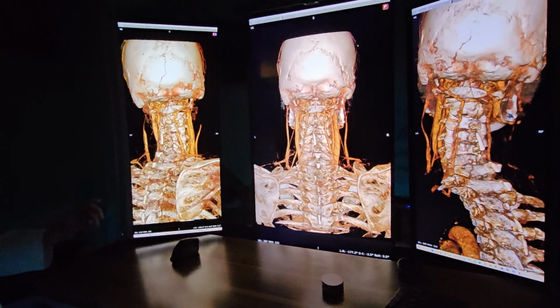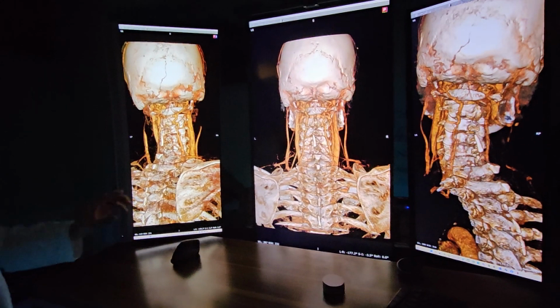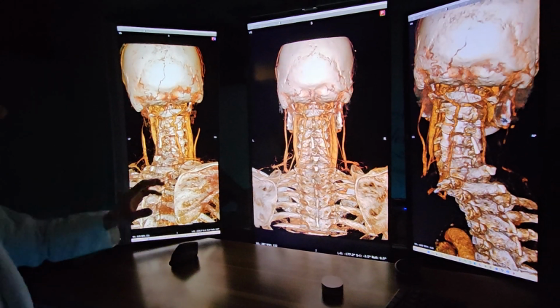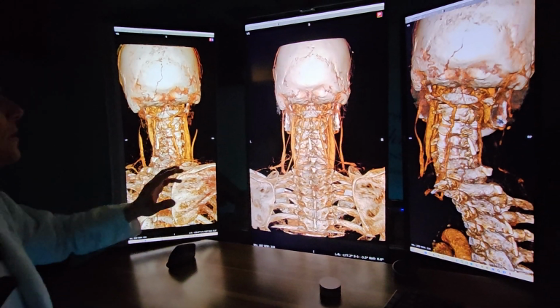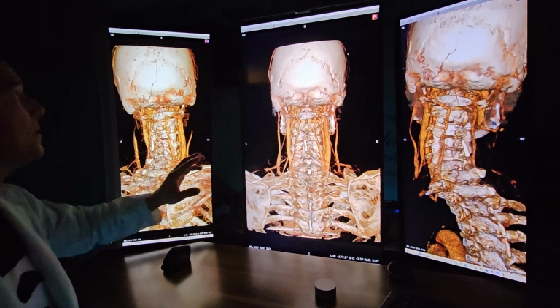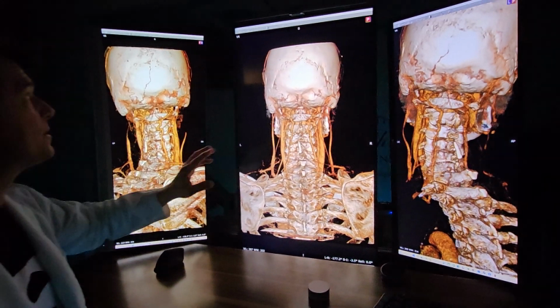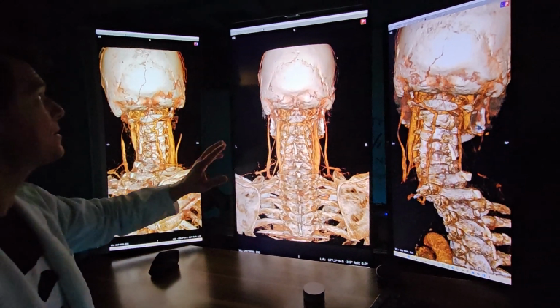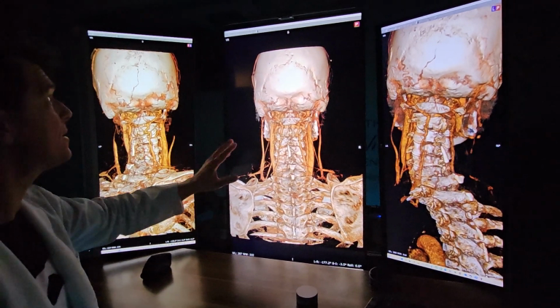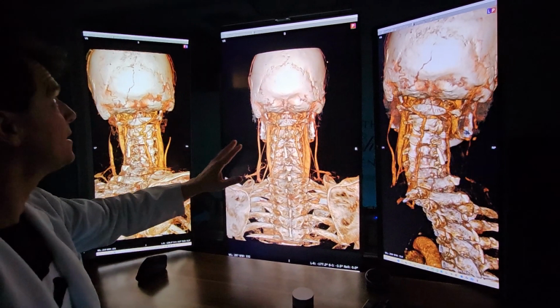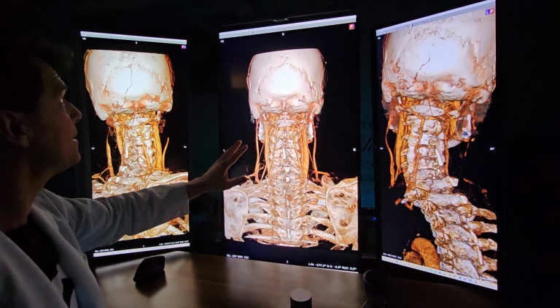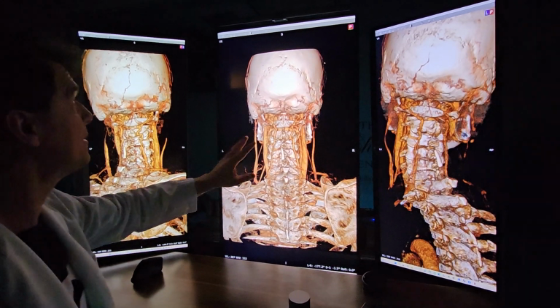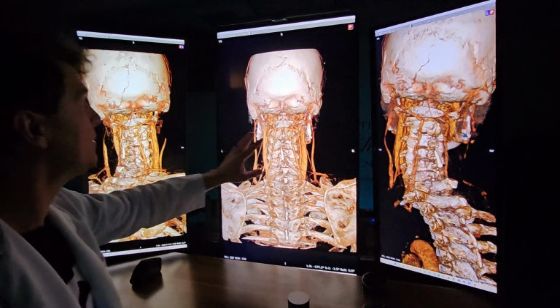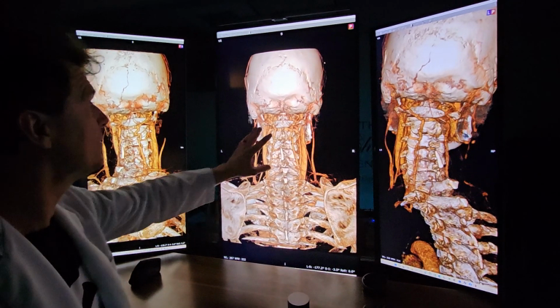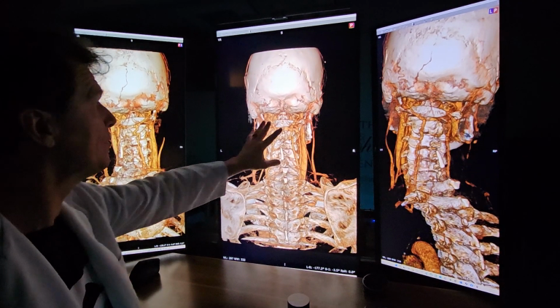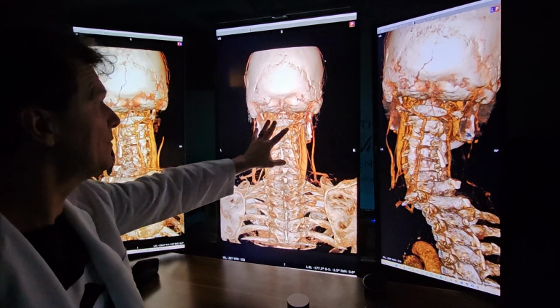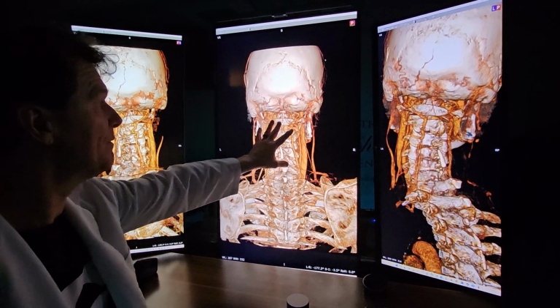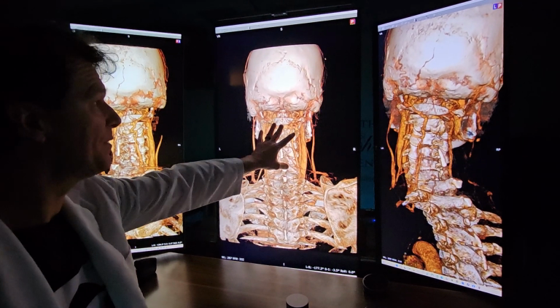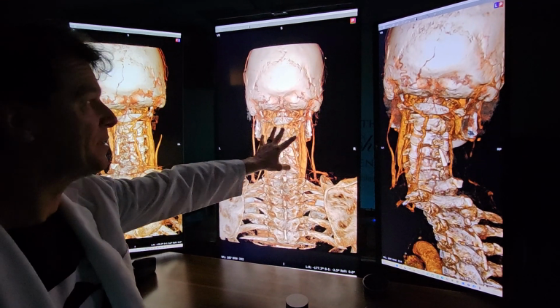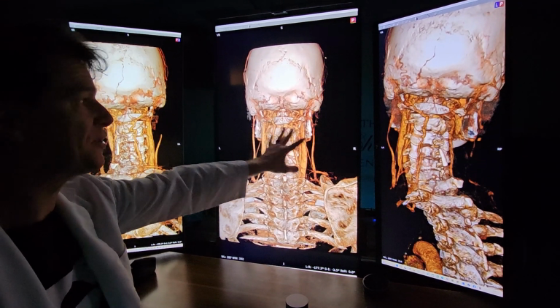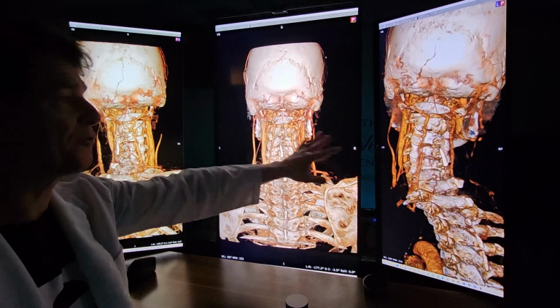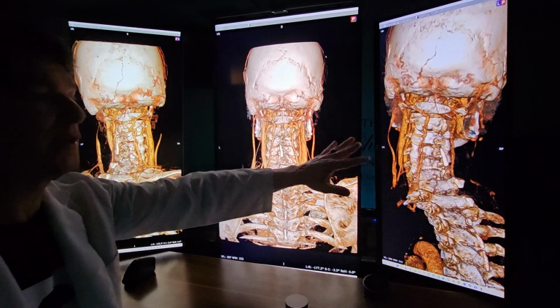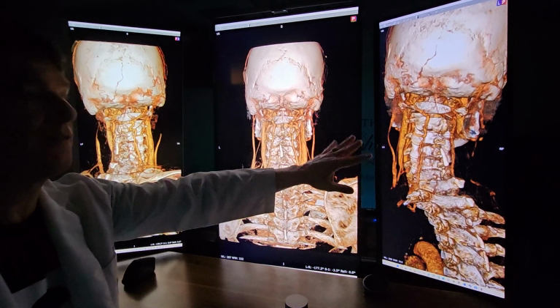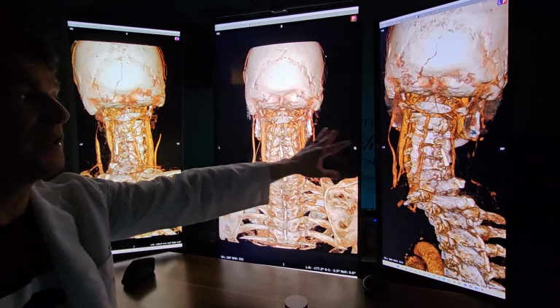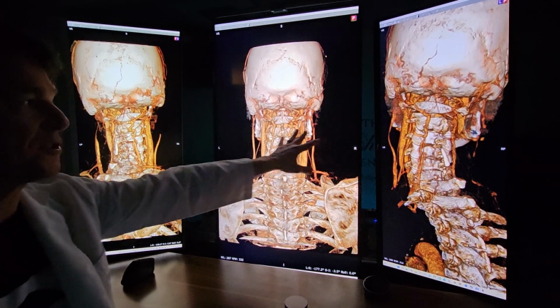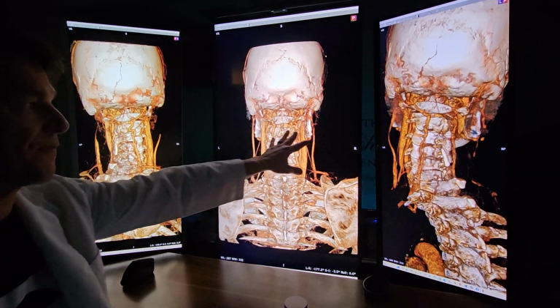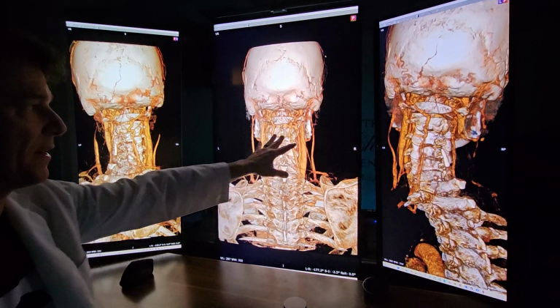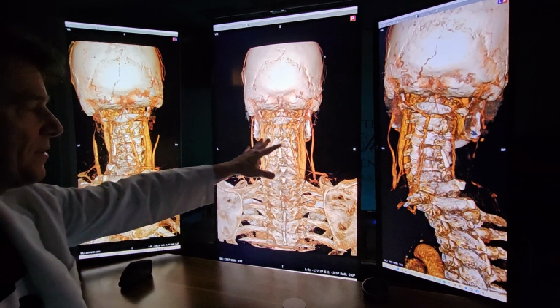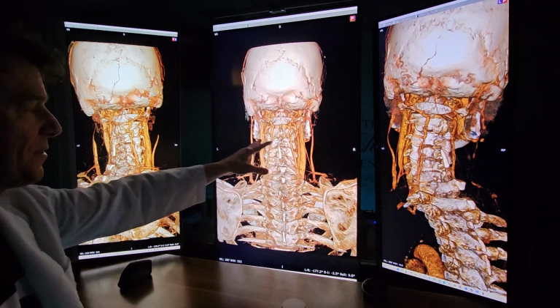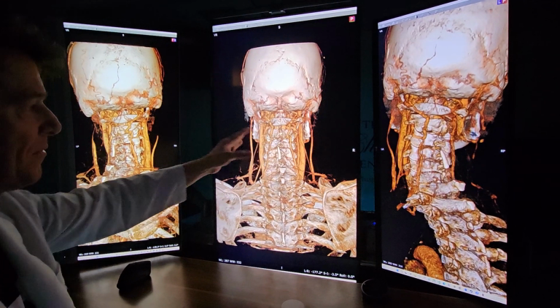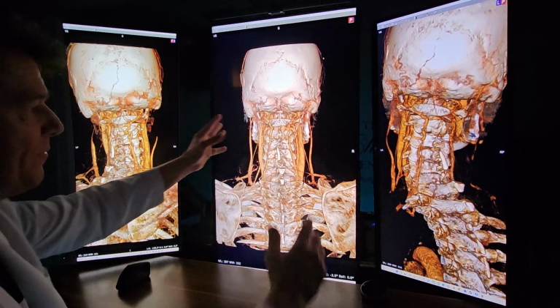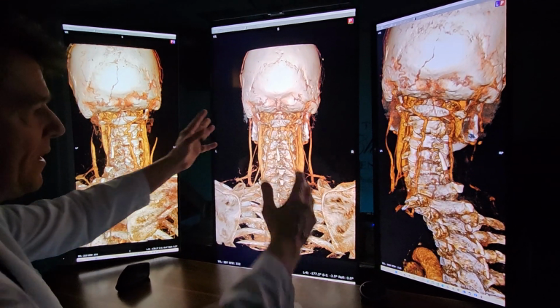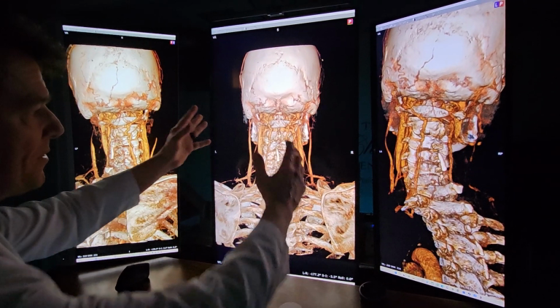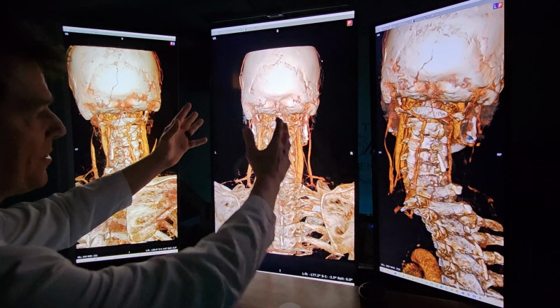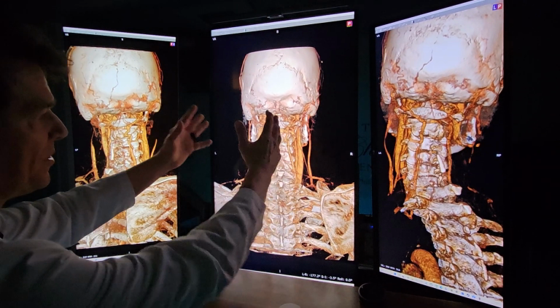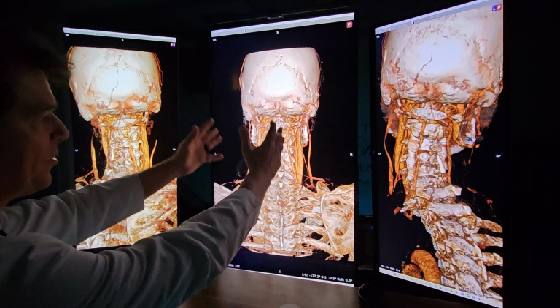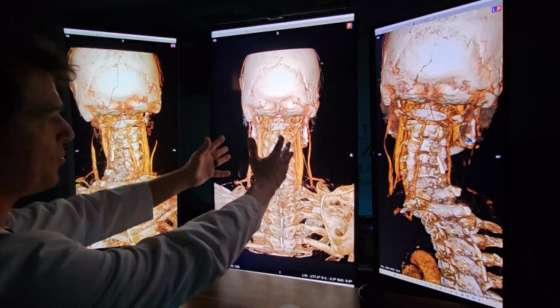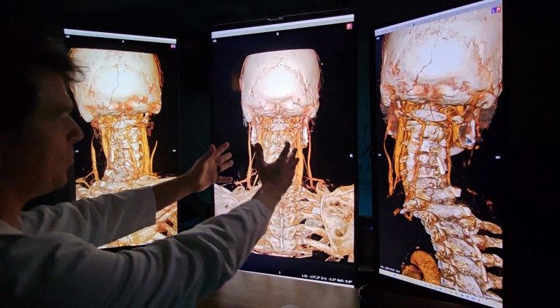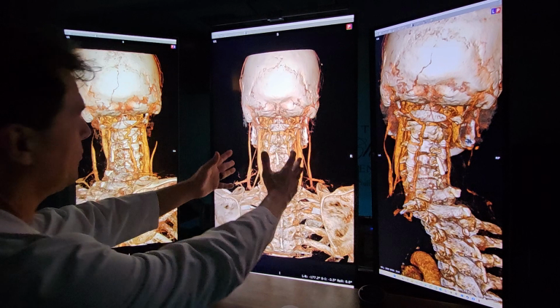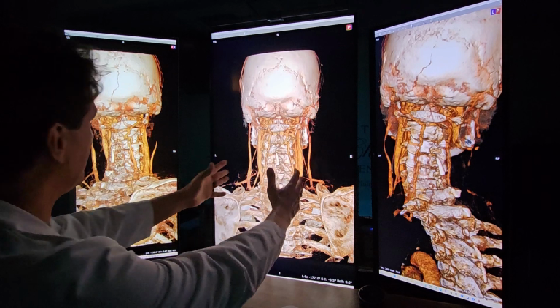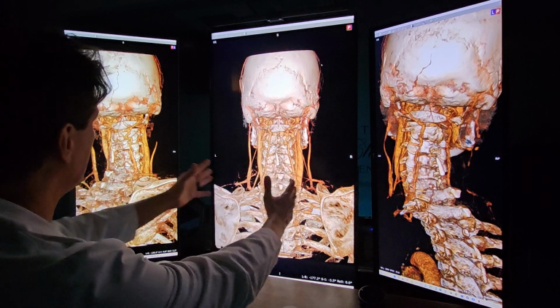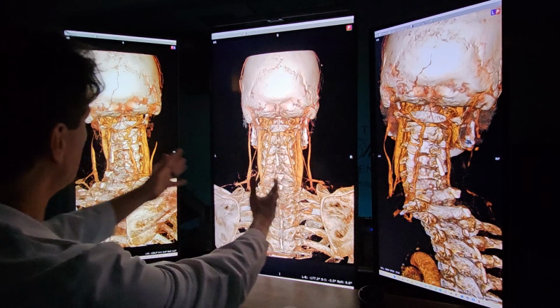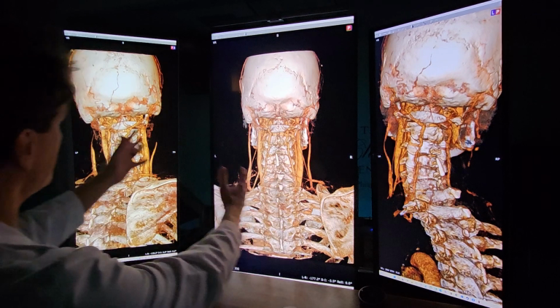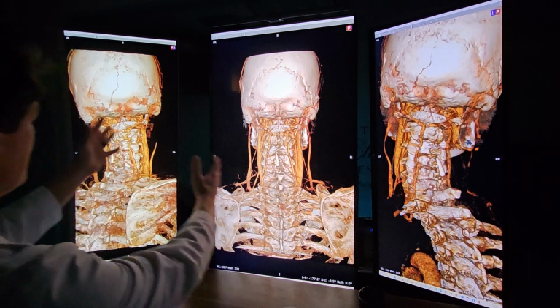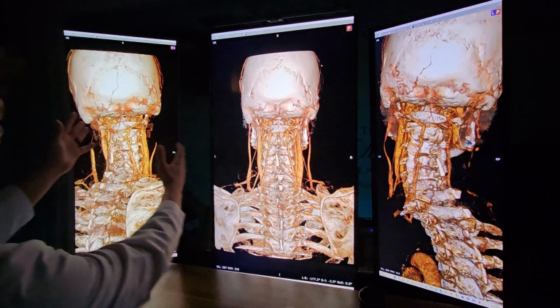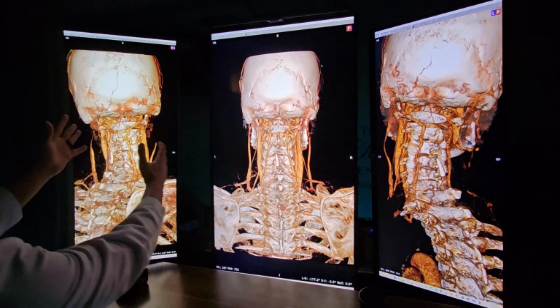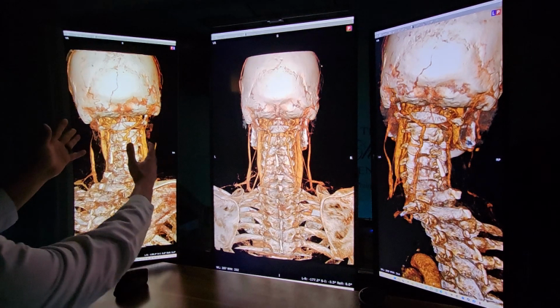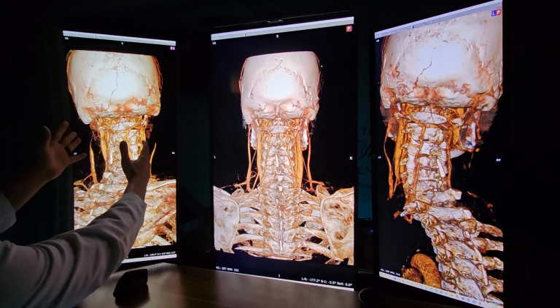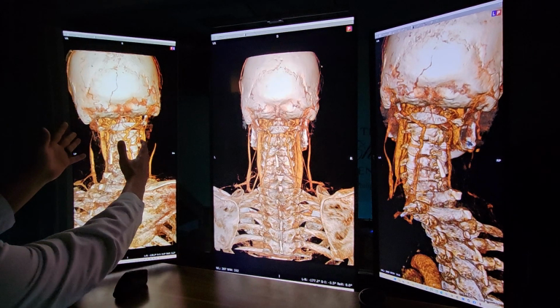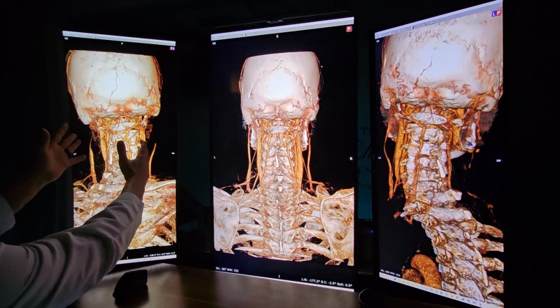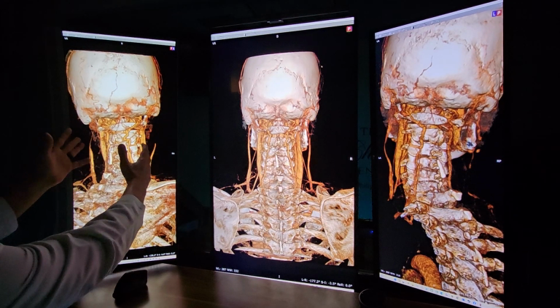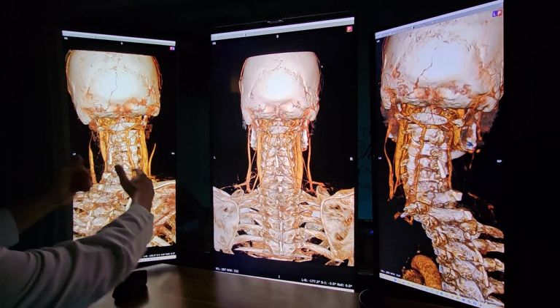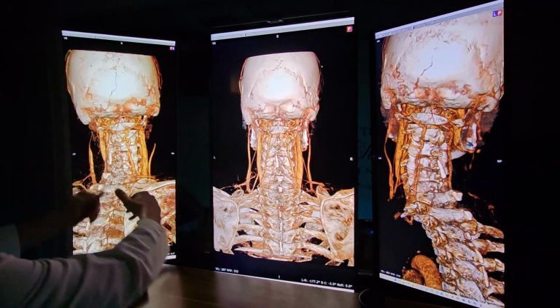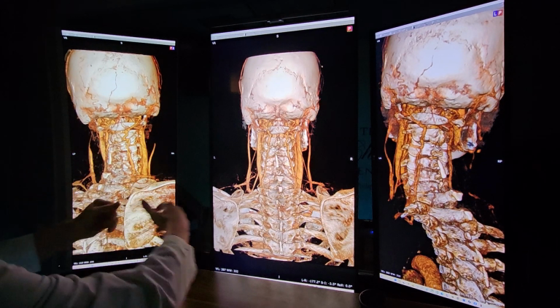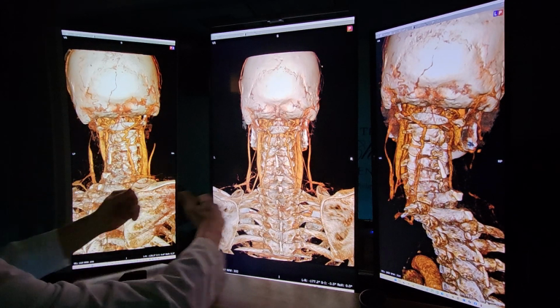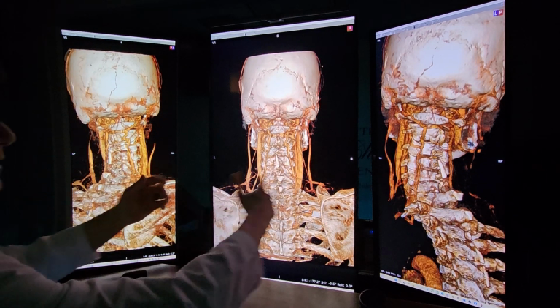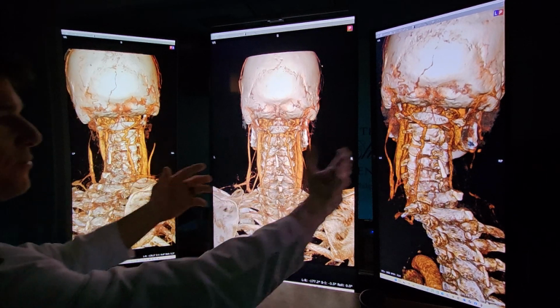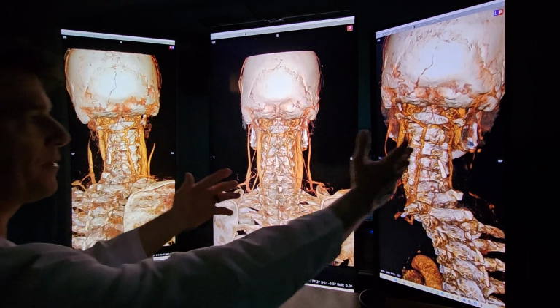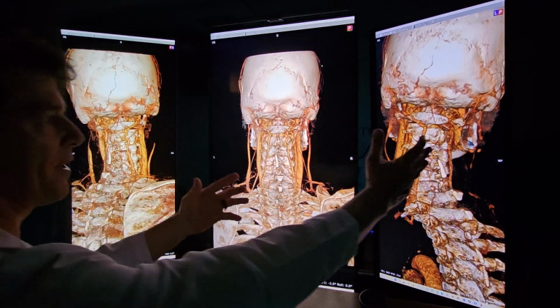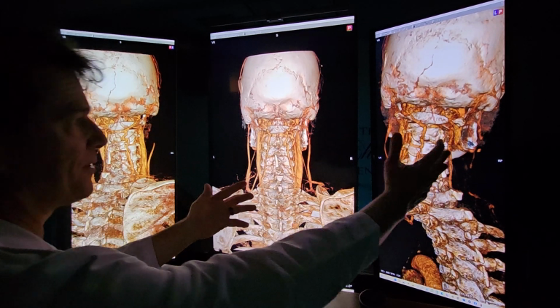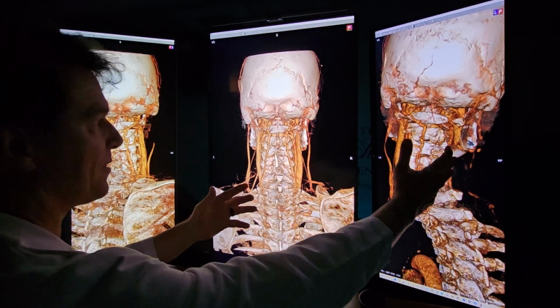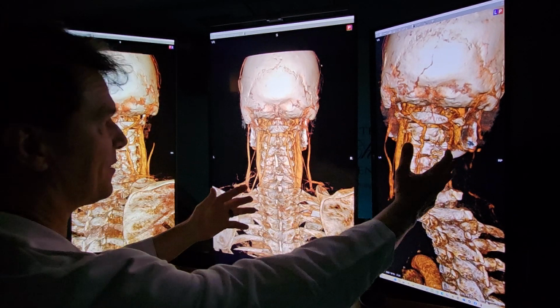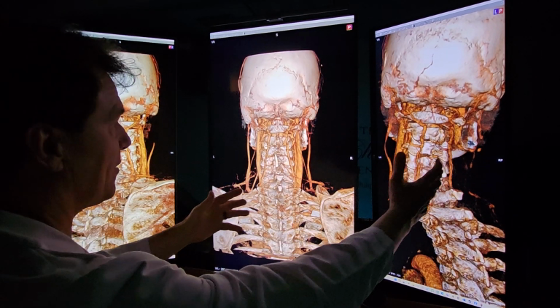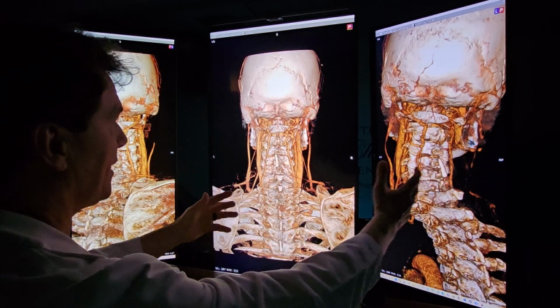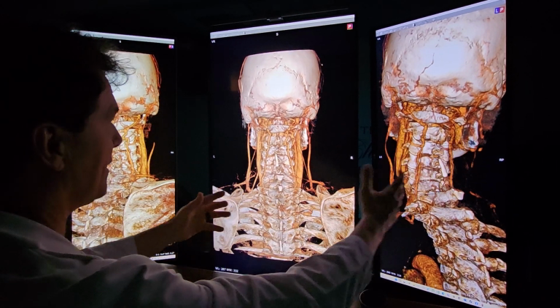So these are three venous phases: venous in the neutral, venous with your head turned to the left, and venous with your head turned to the right.